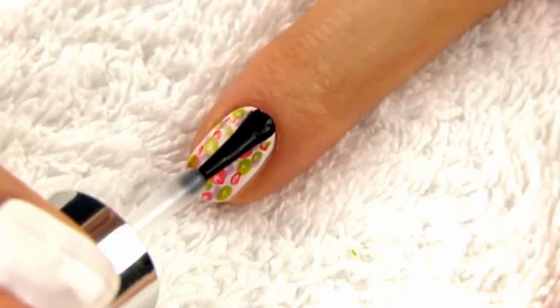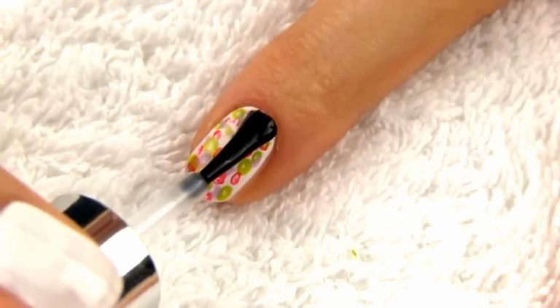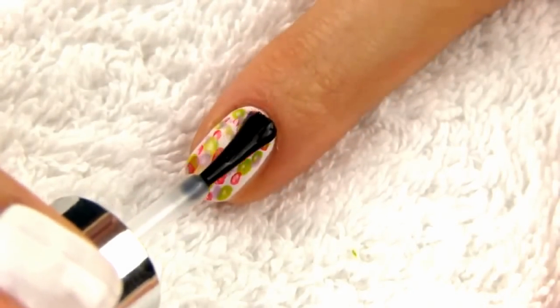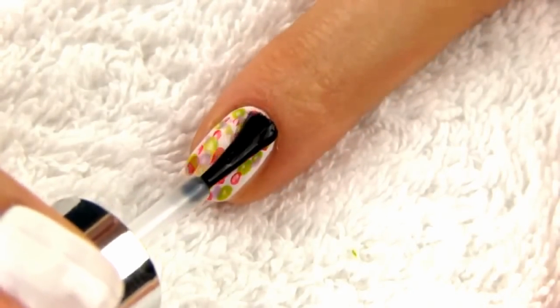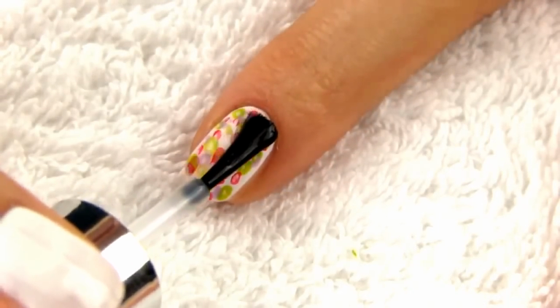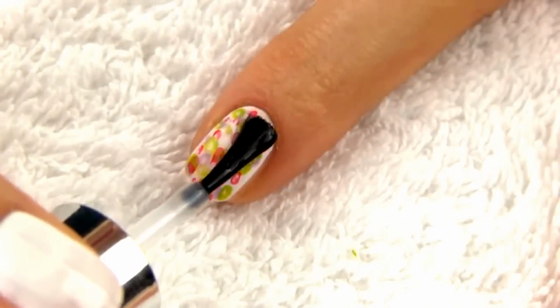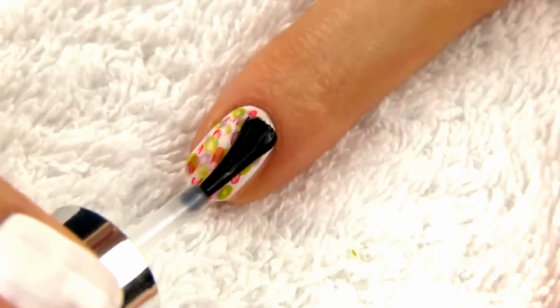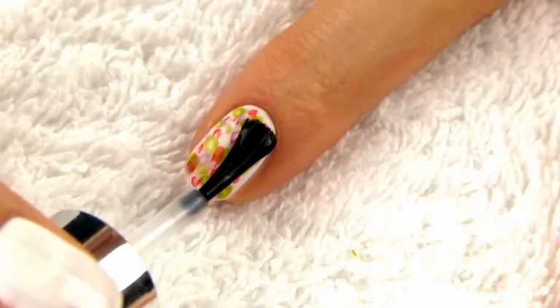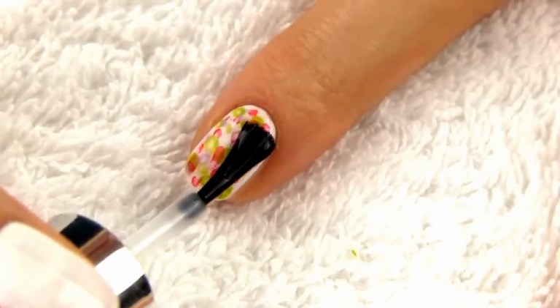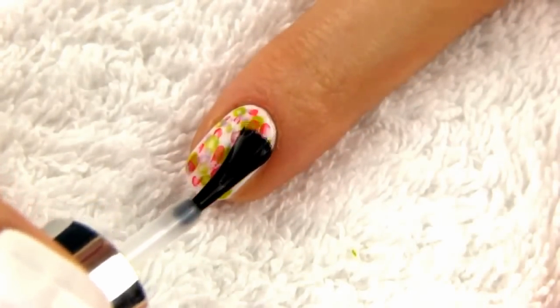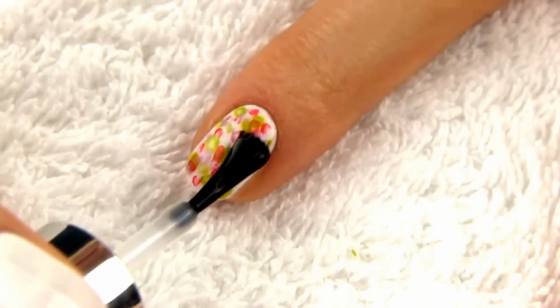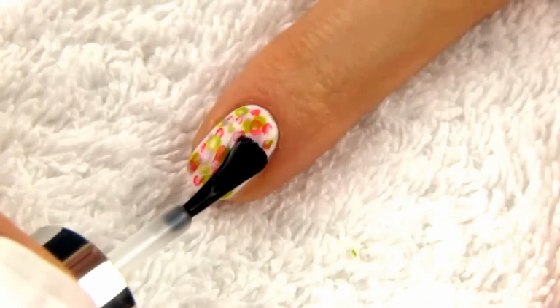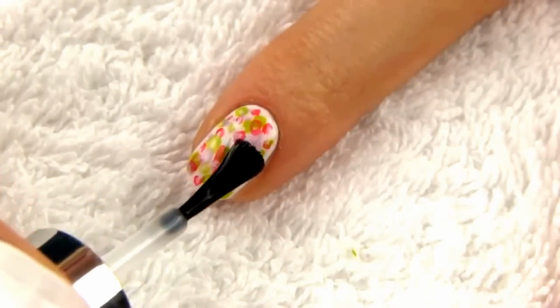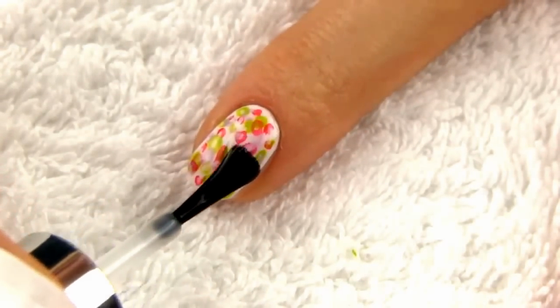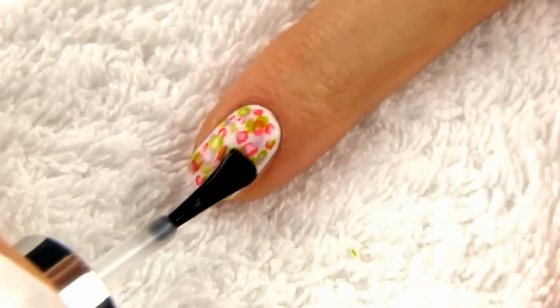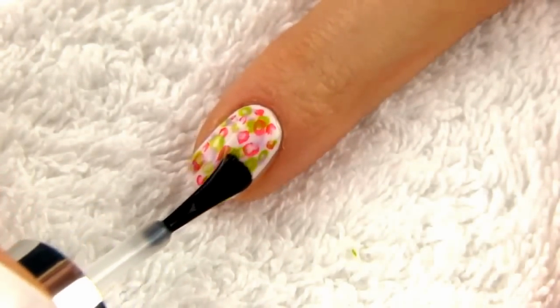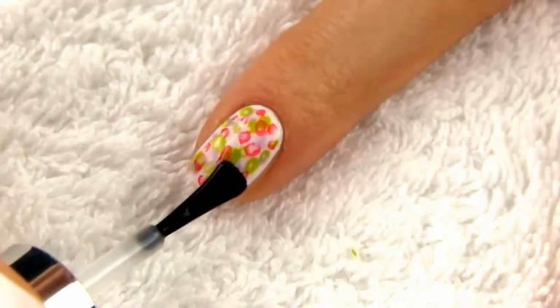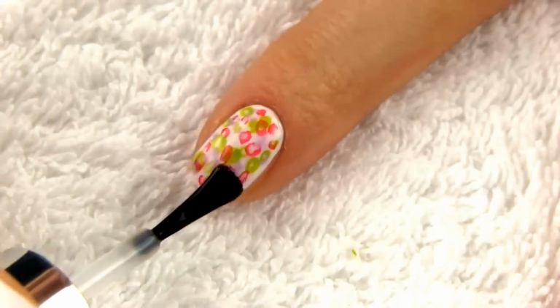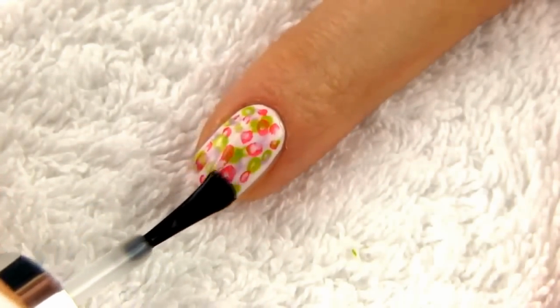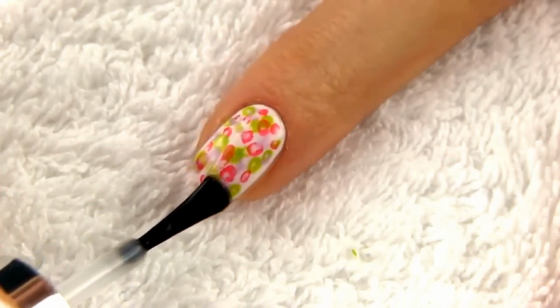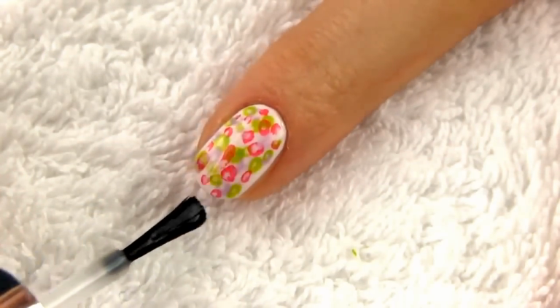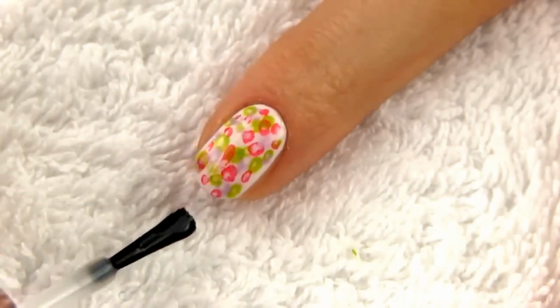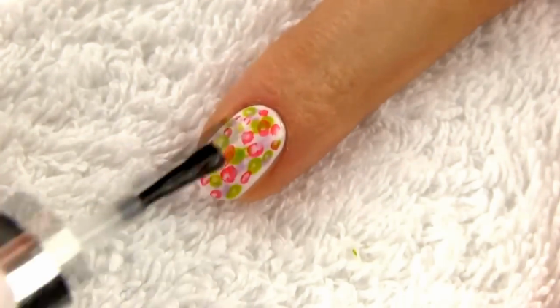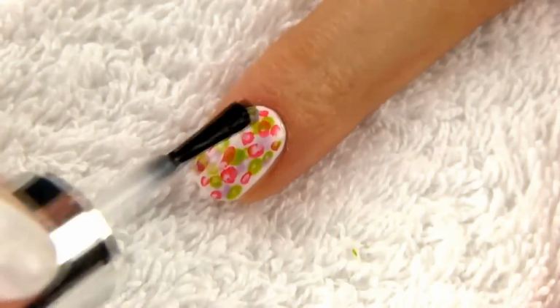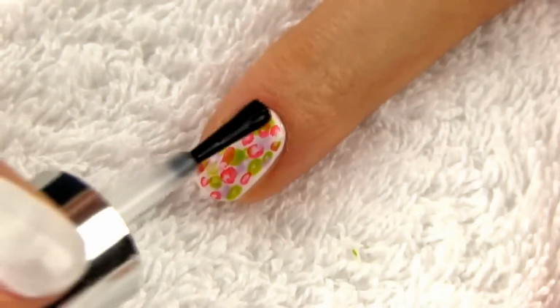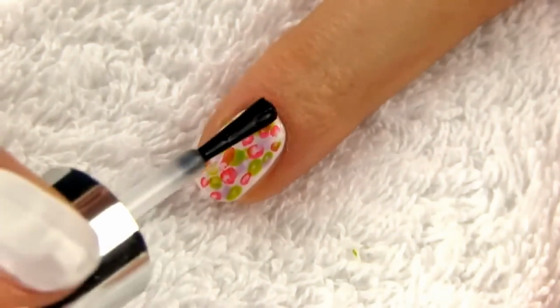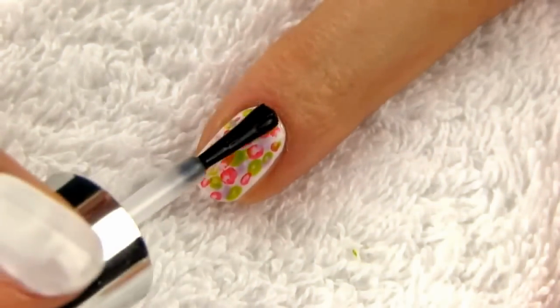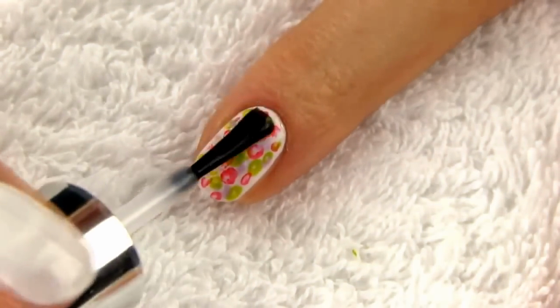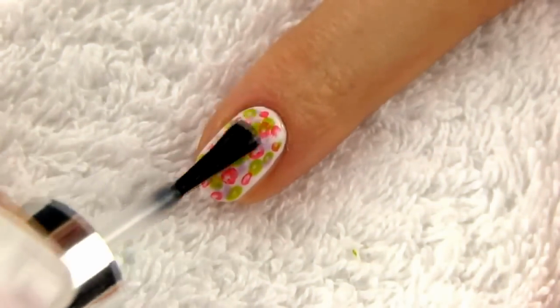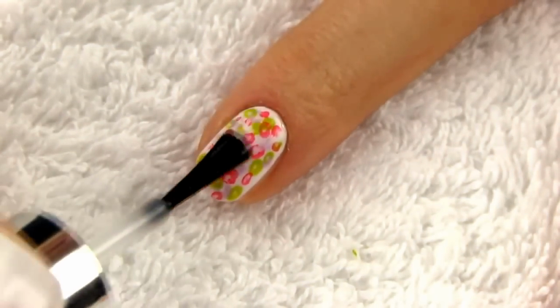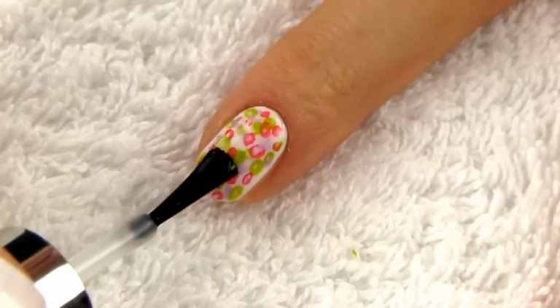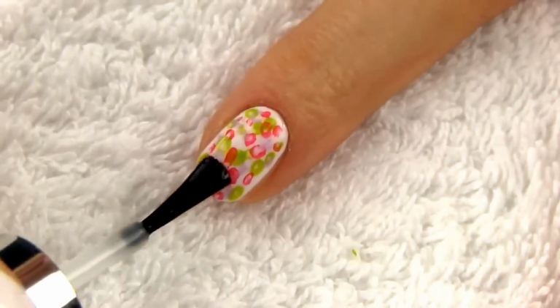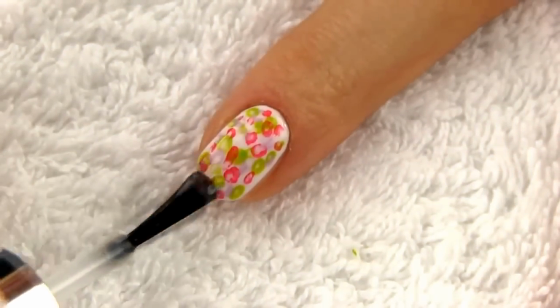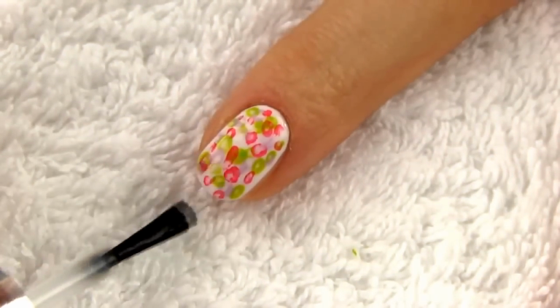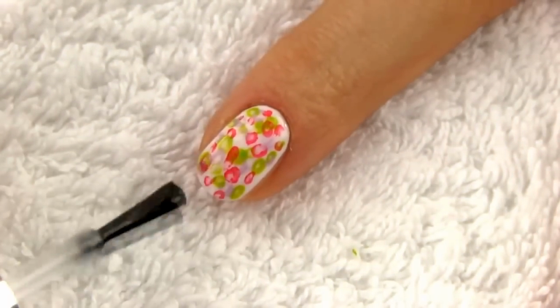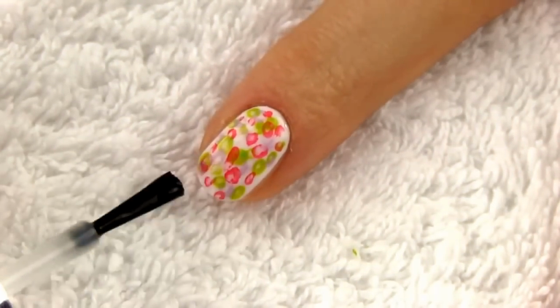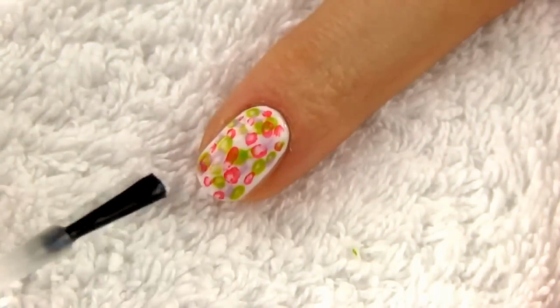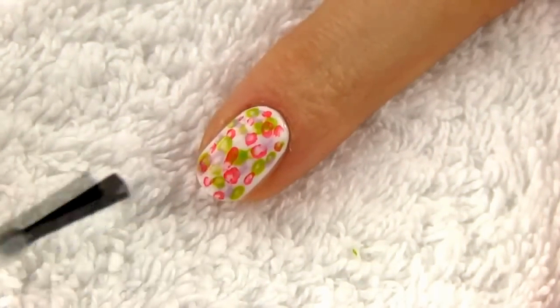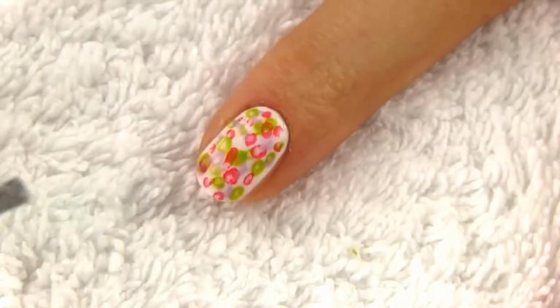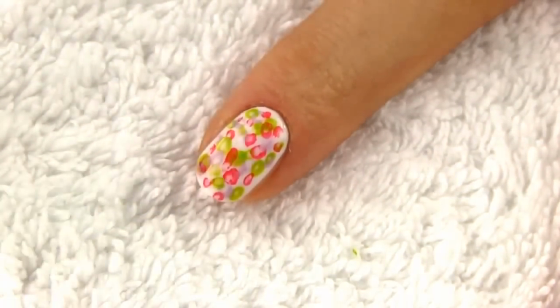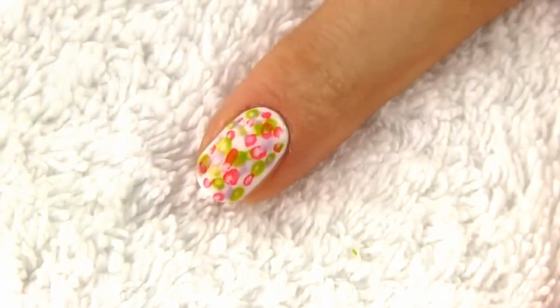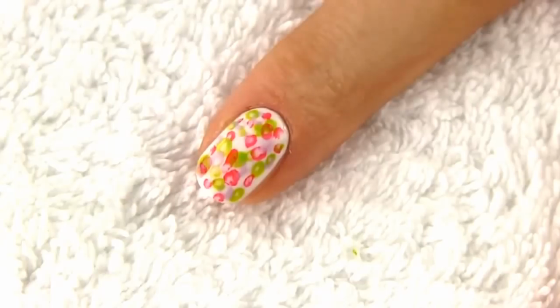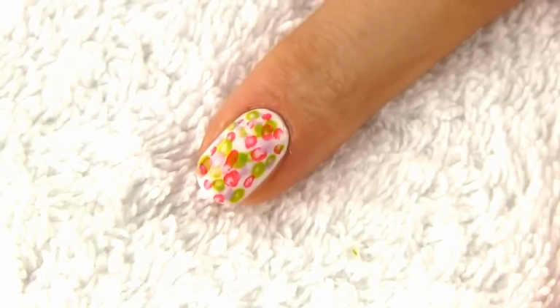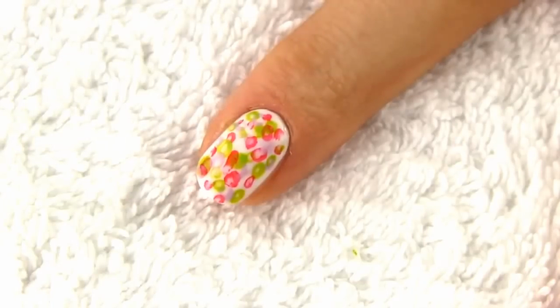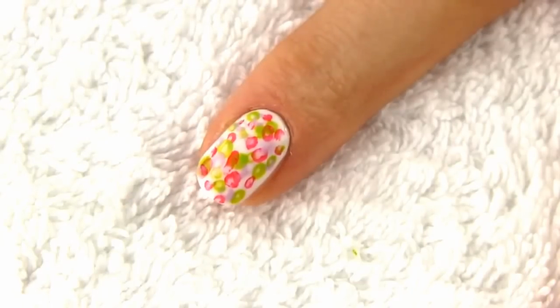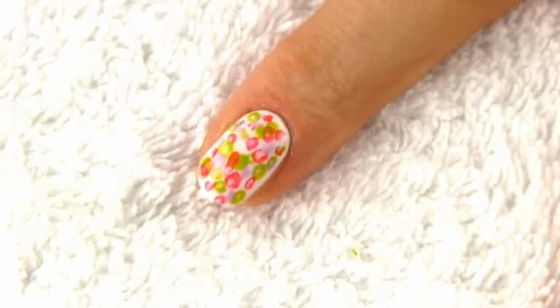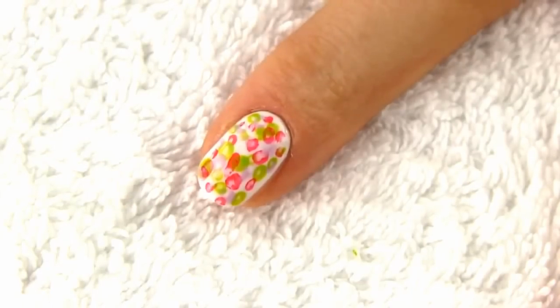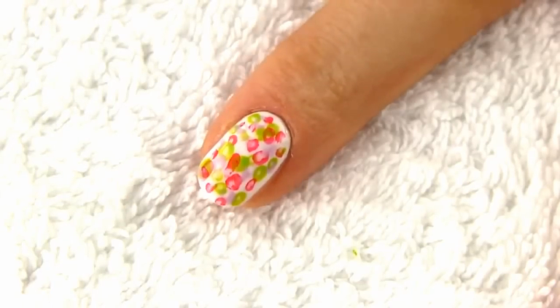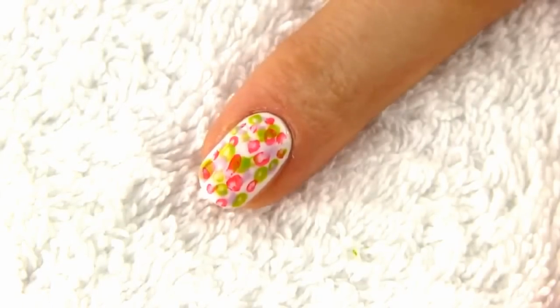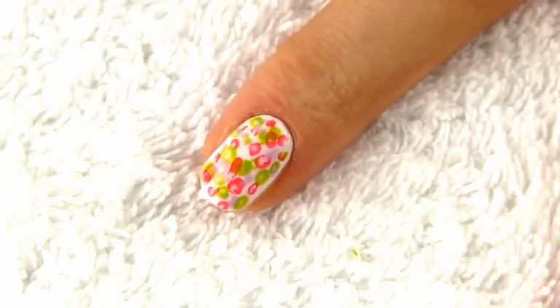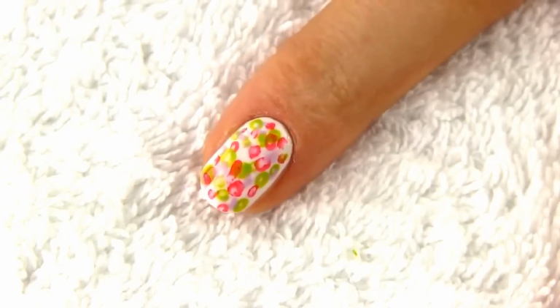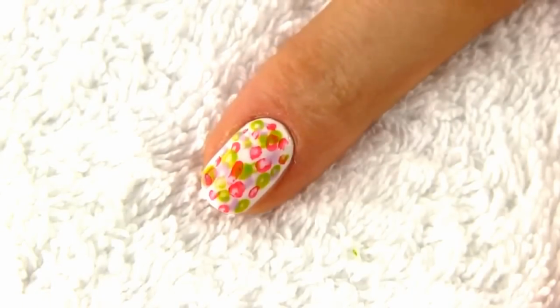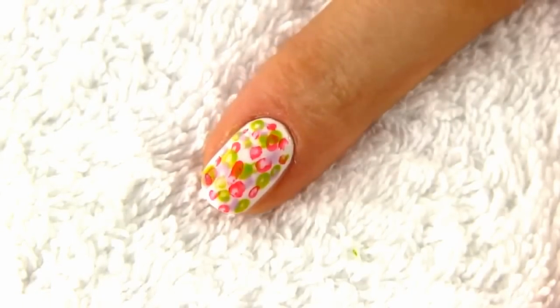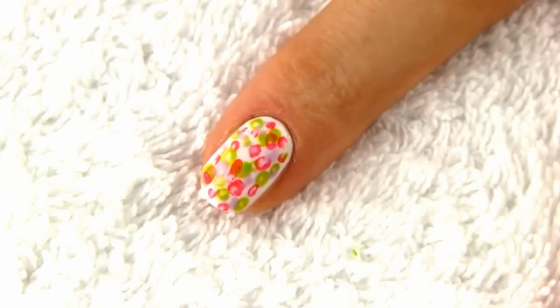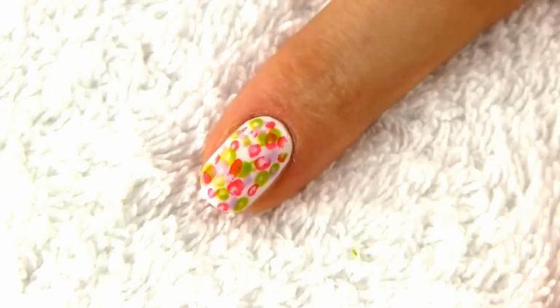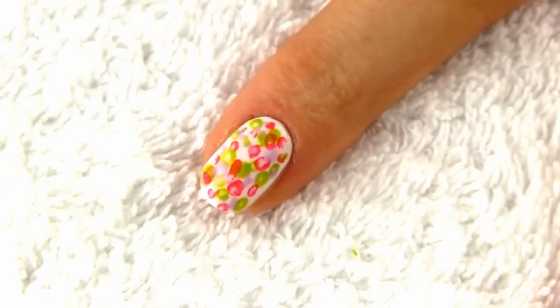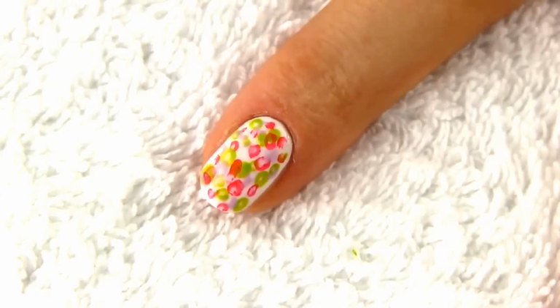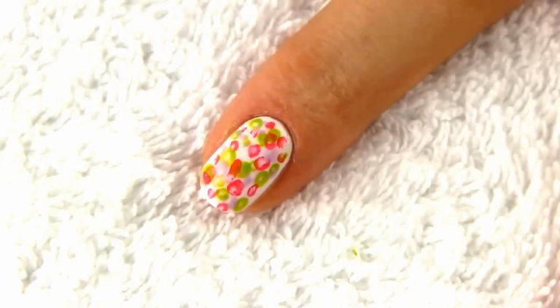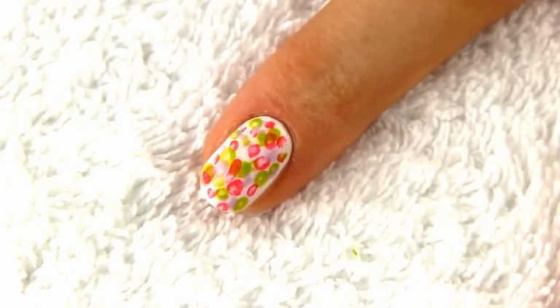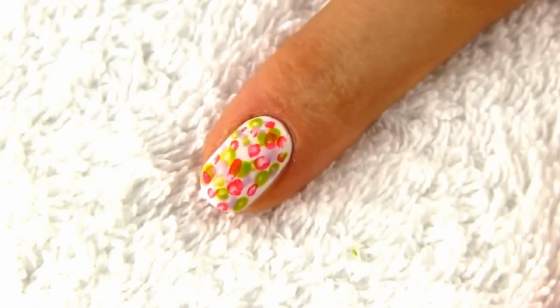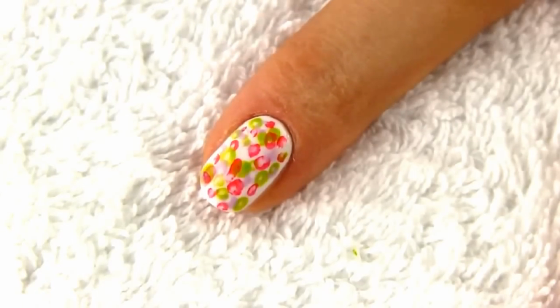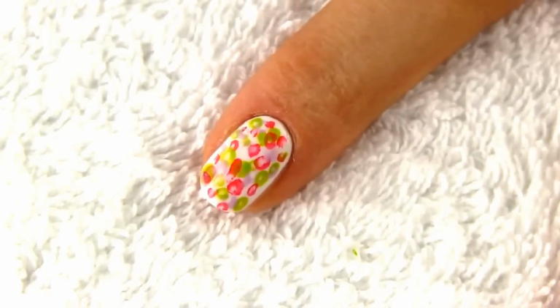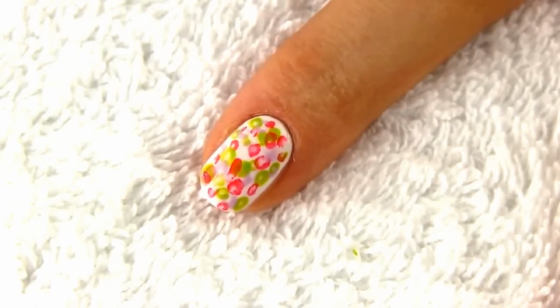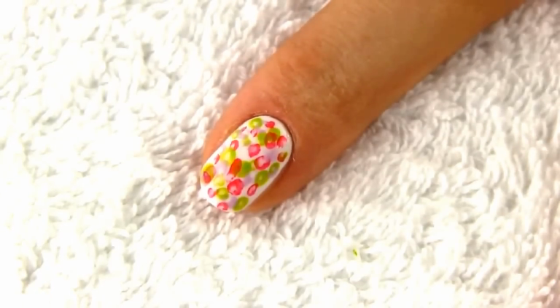I think it turned out really lovely. From distance, these random smudges look like little flowers, which I think is really cool.